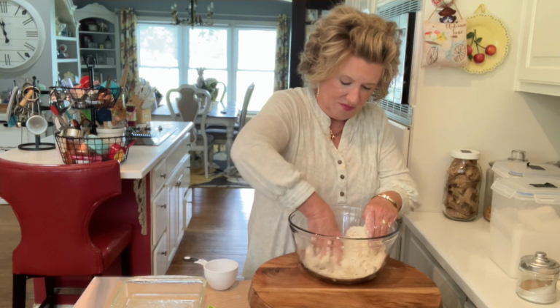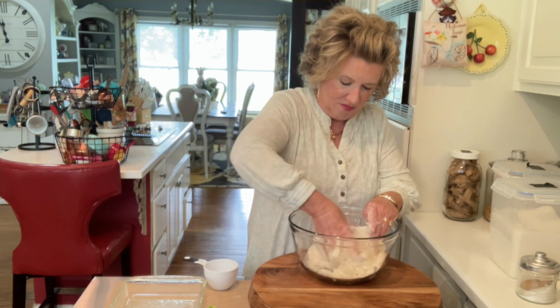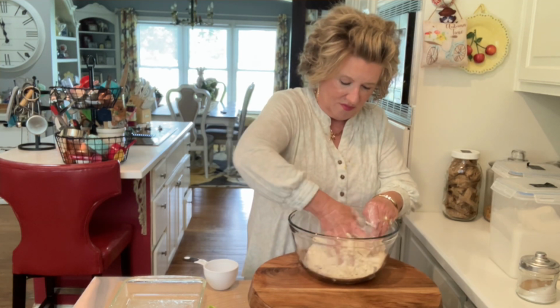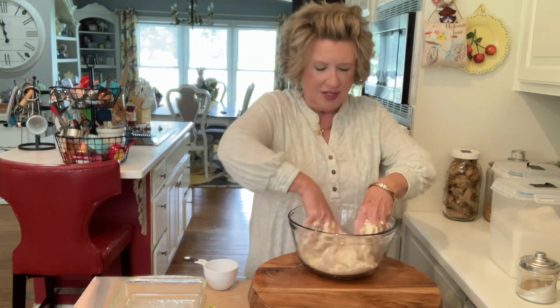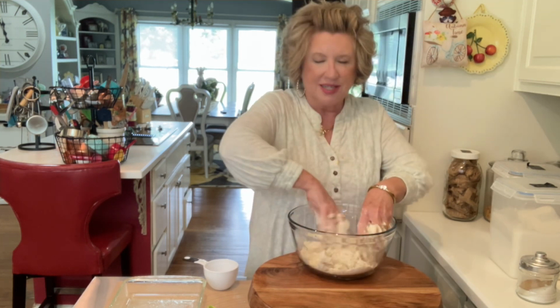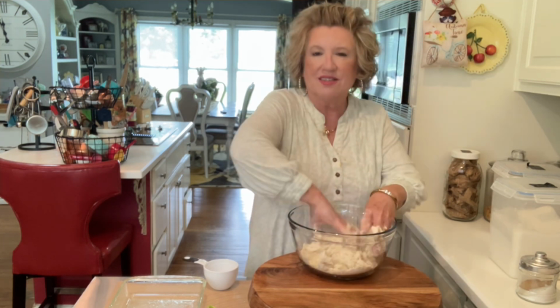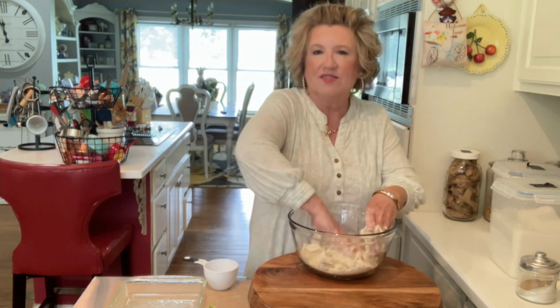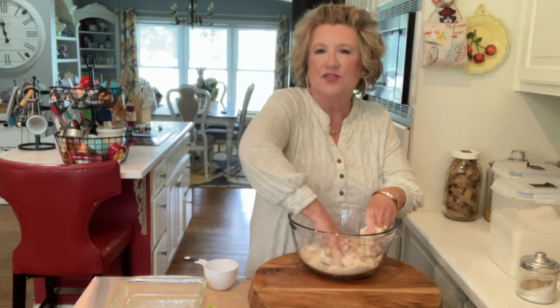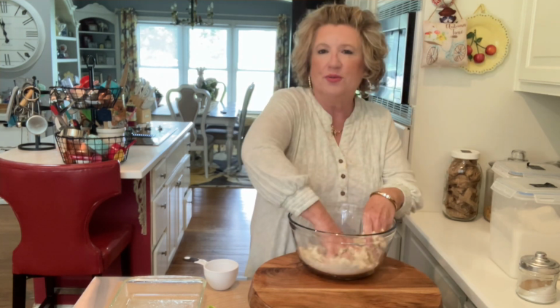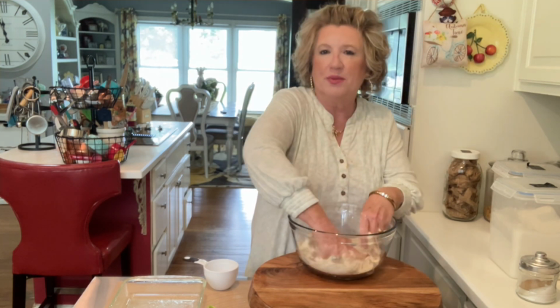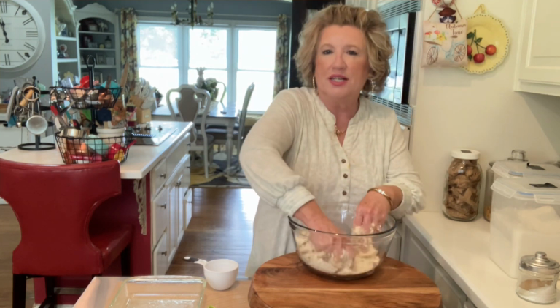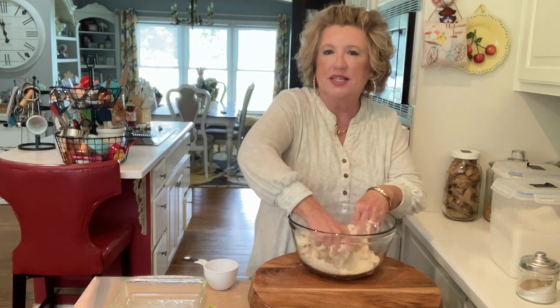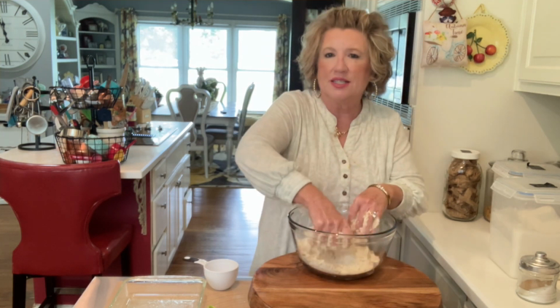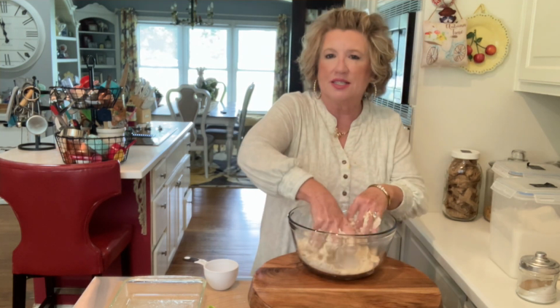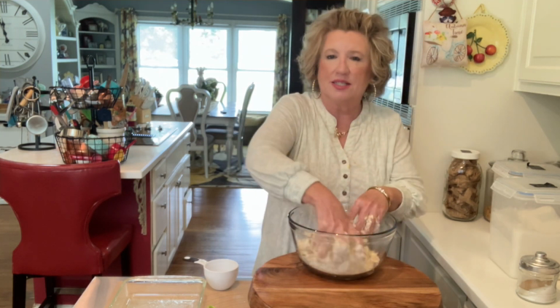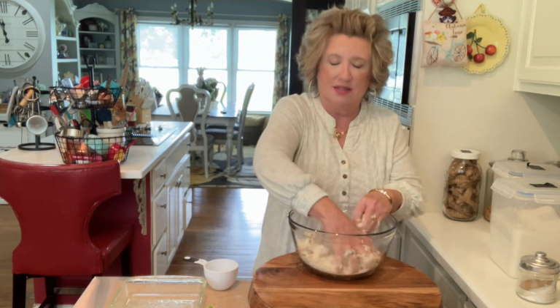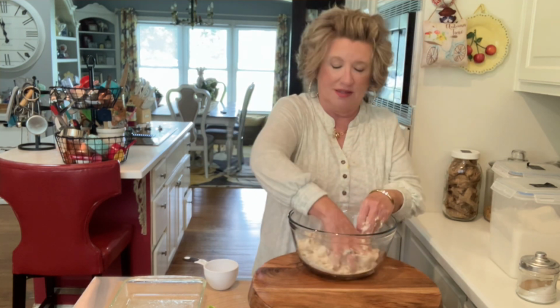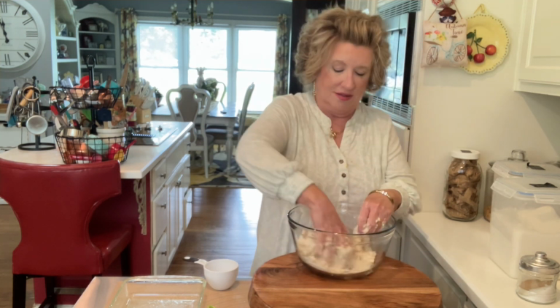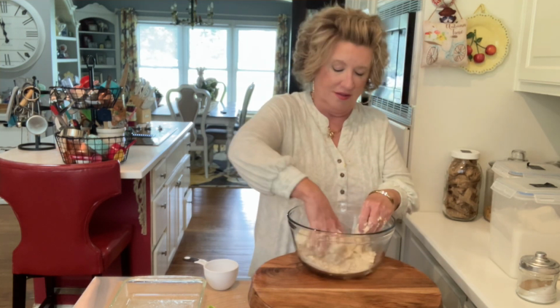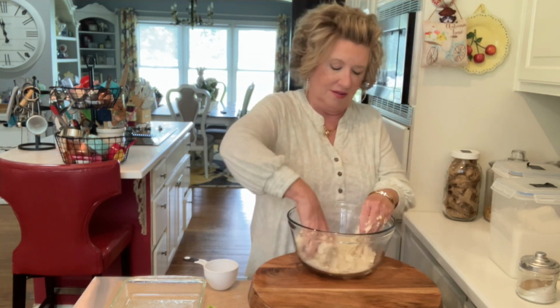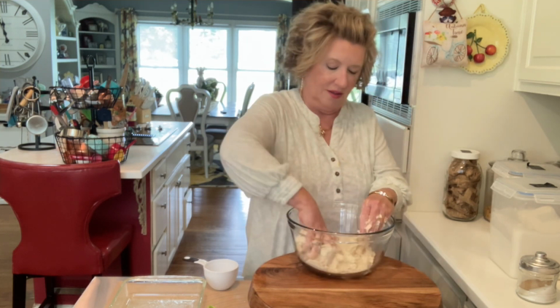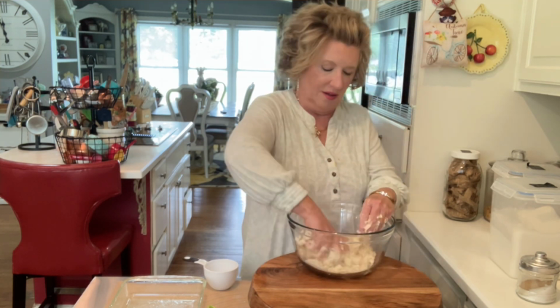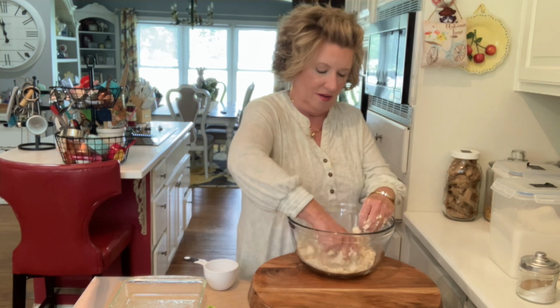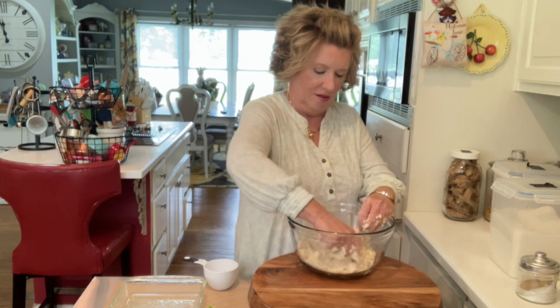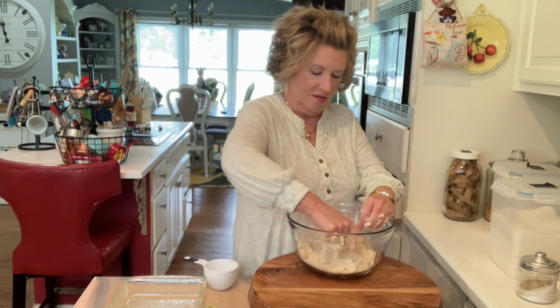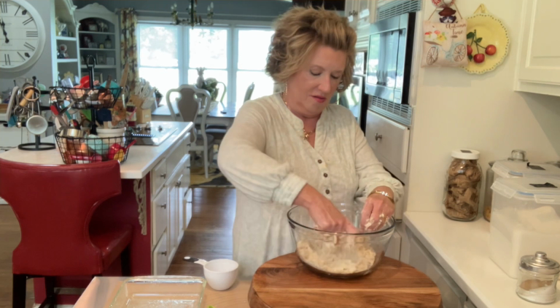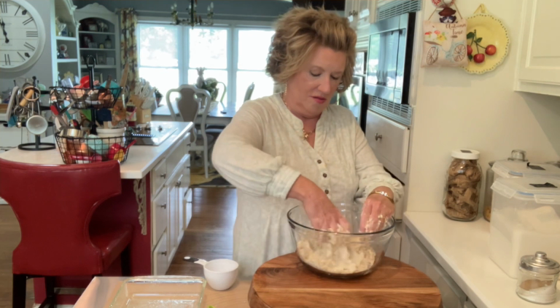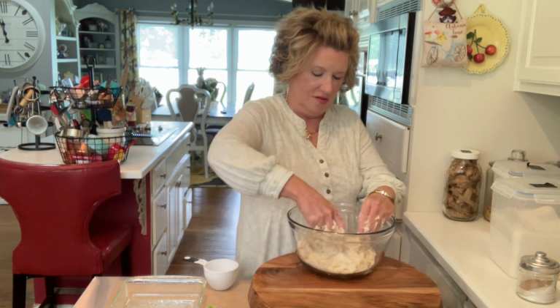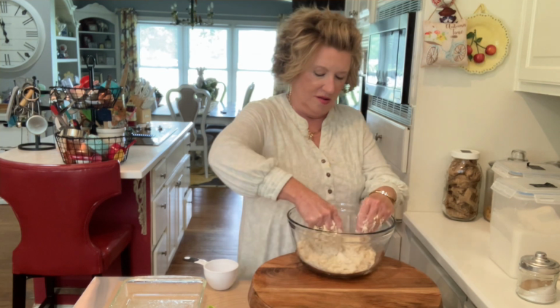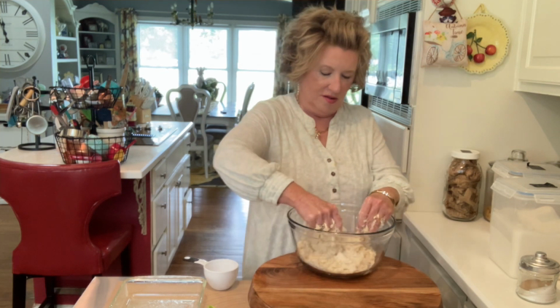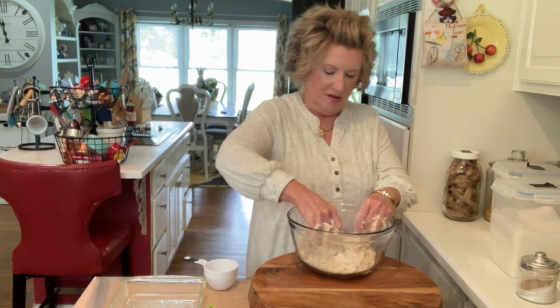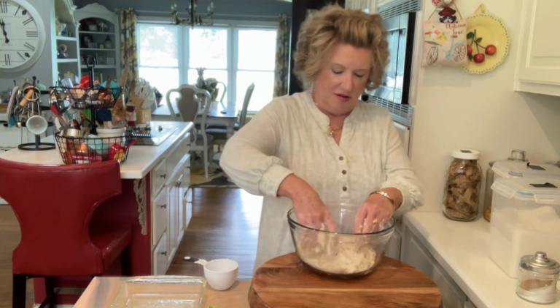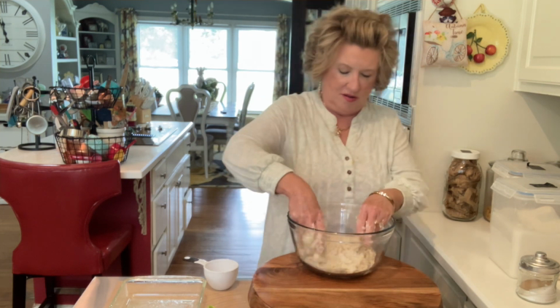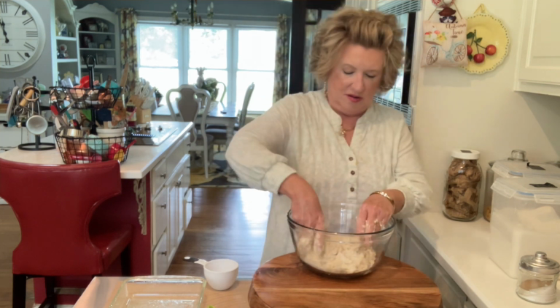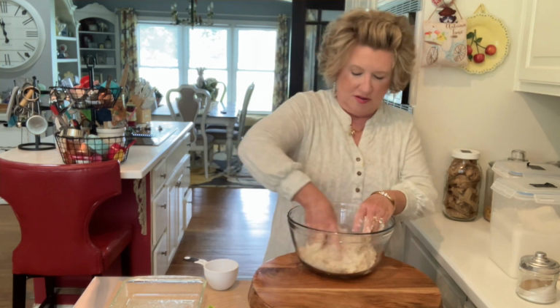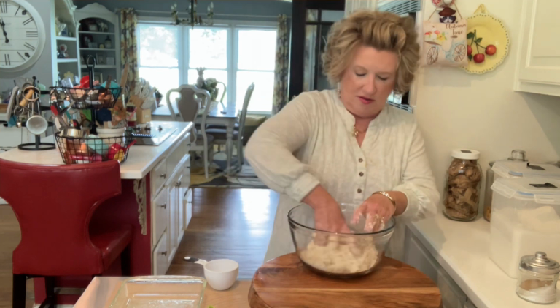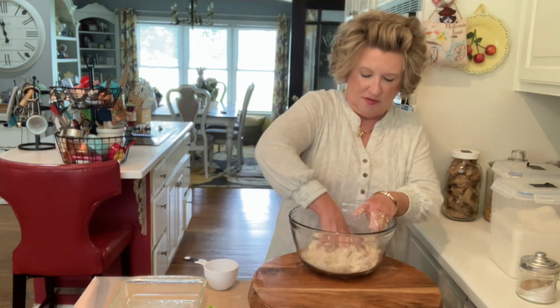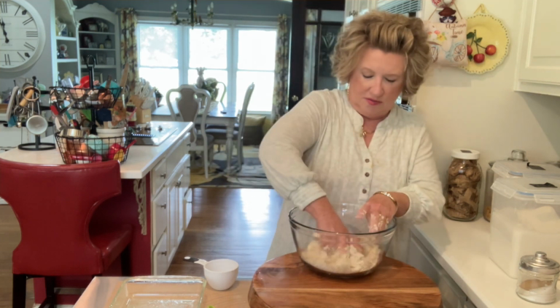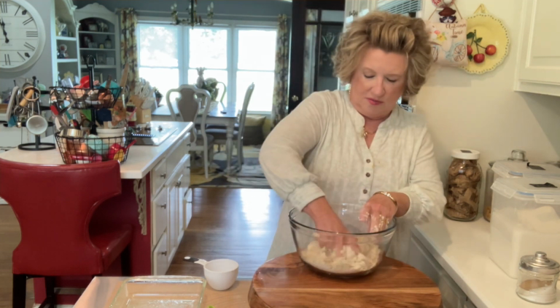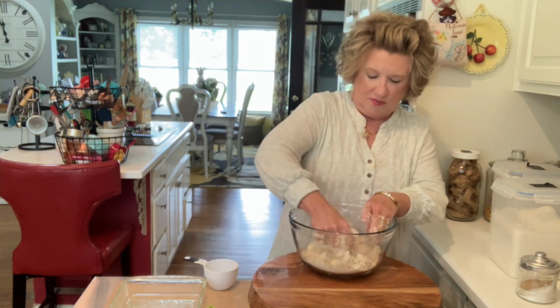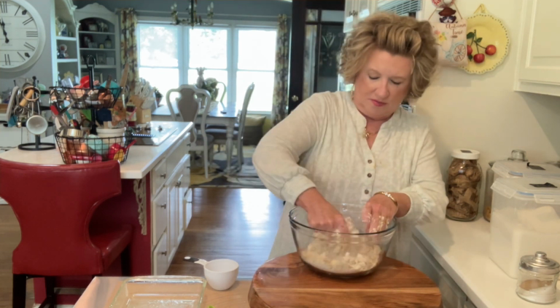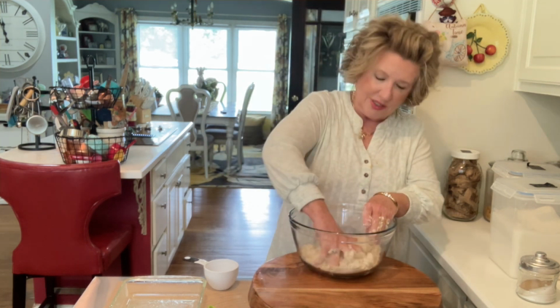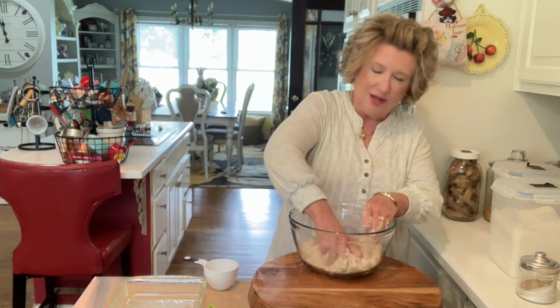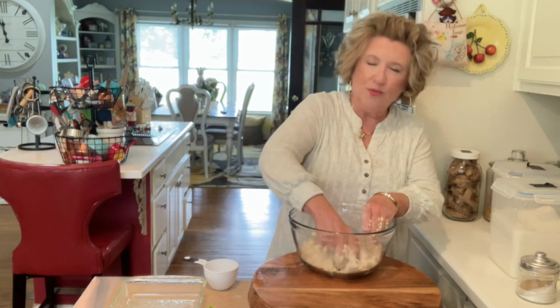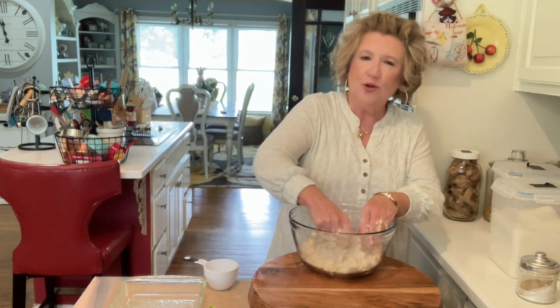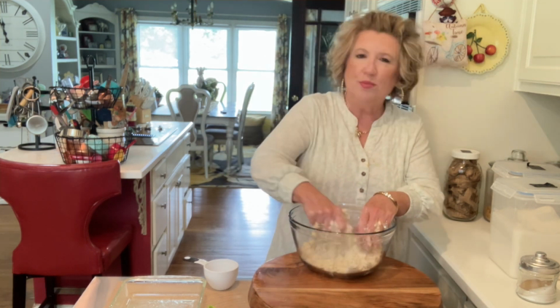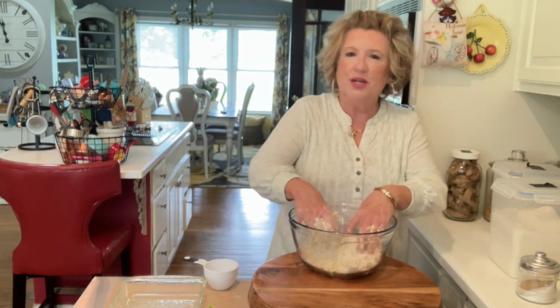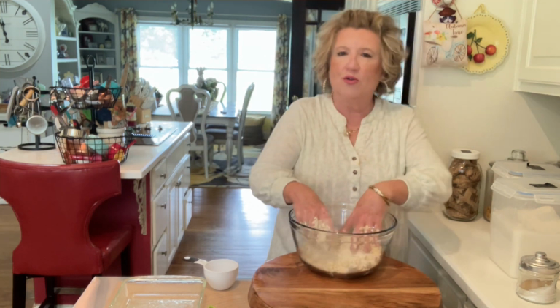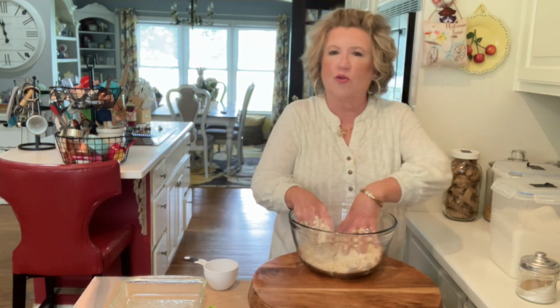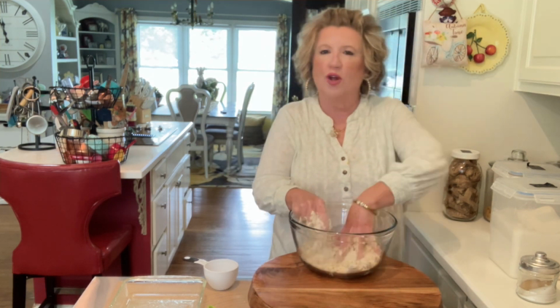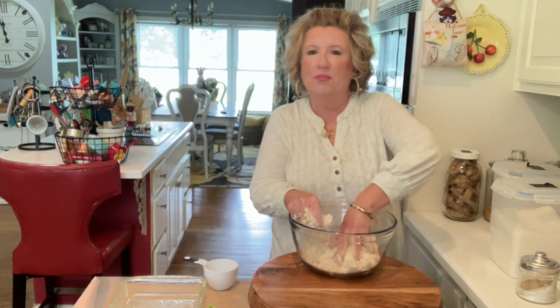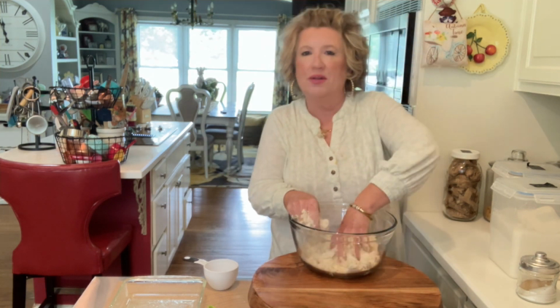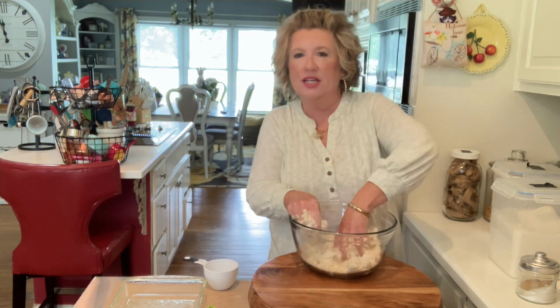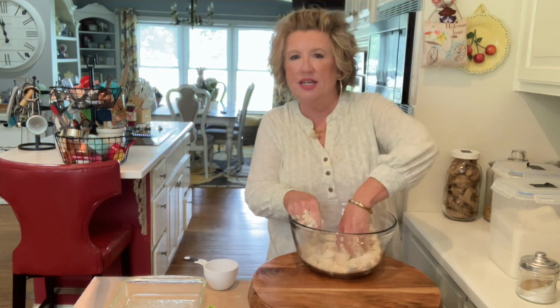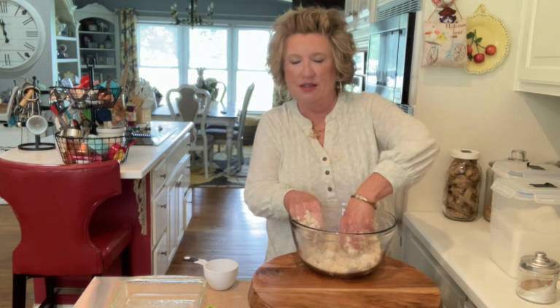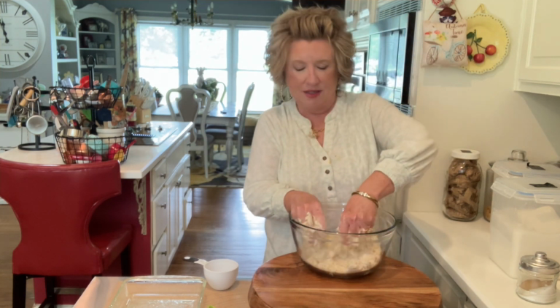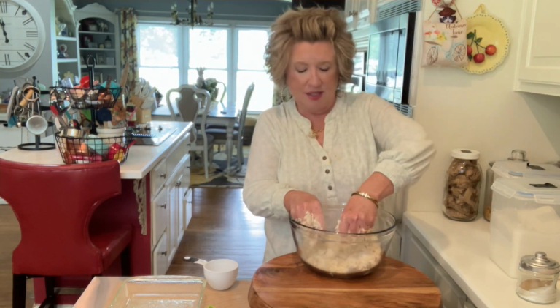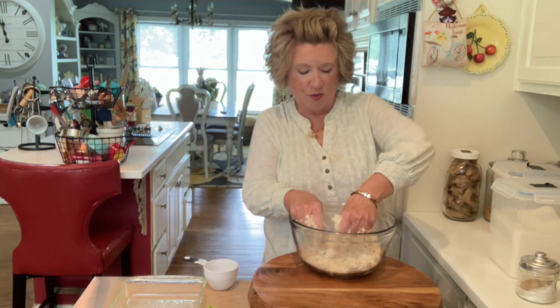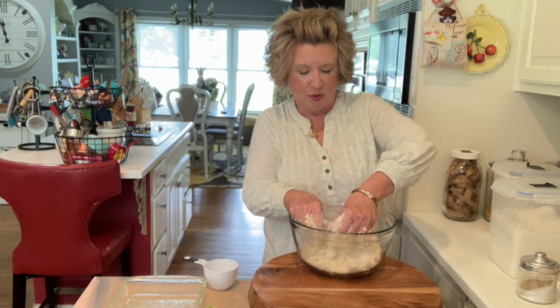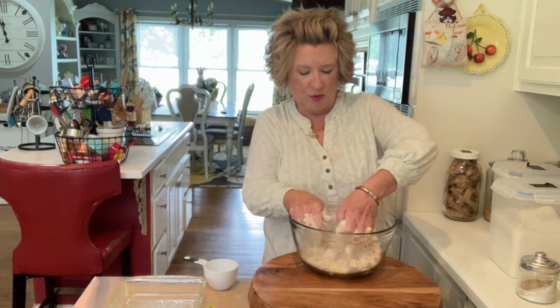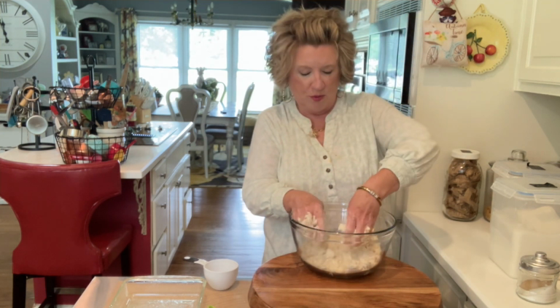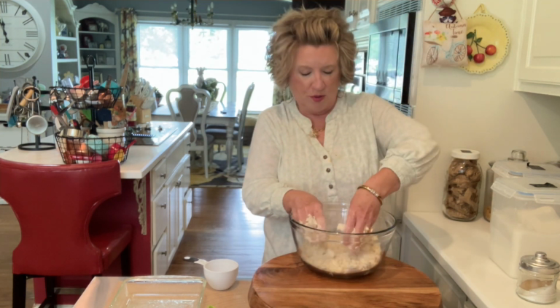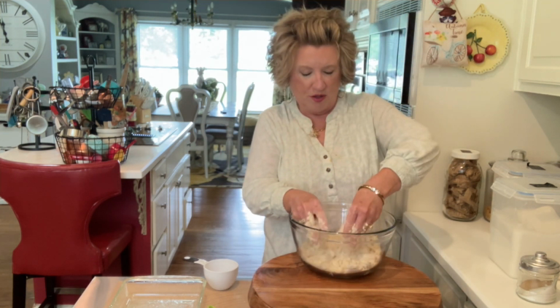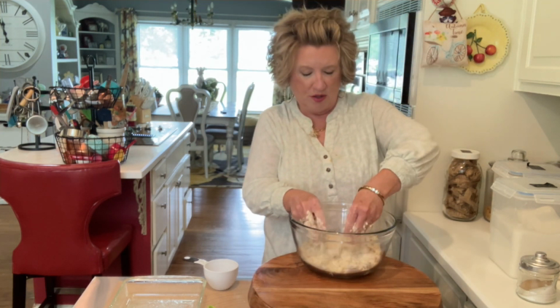It takes a few minutes. It will be crumbly — that's what we want.